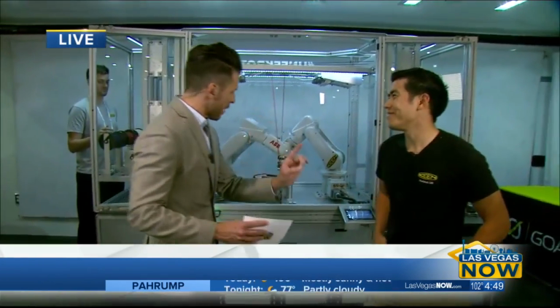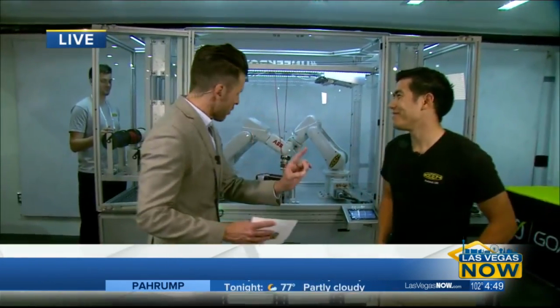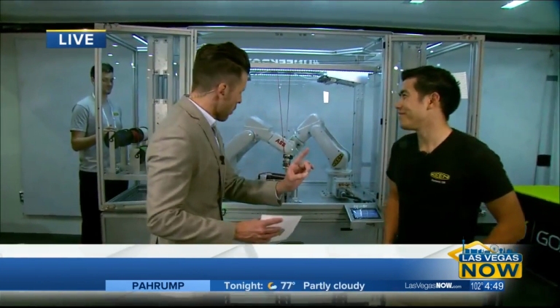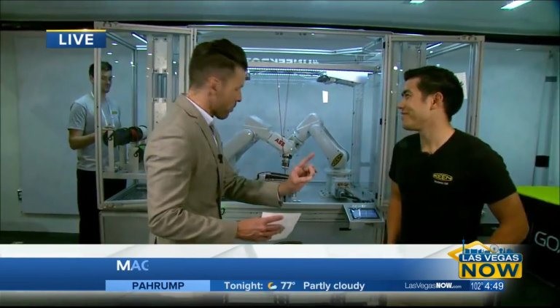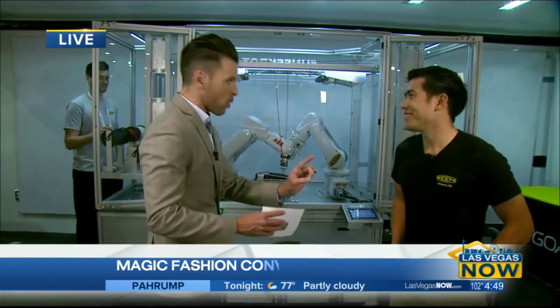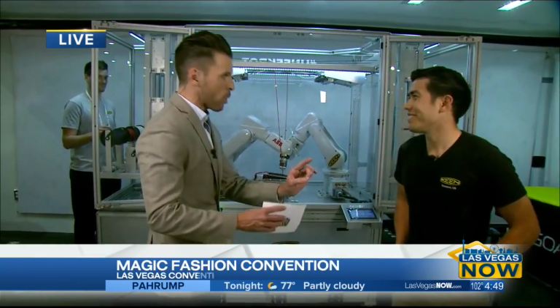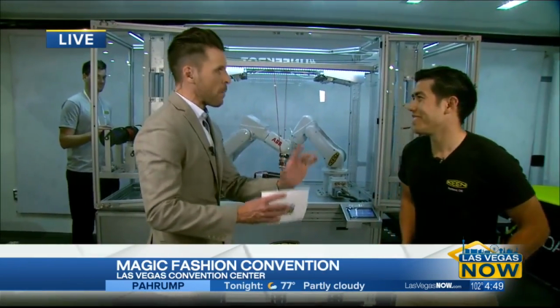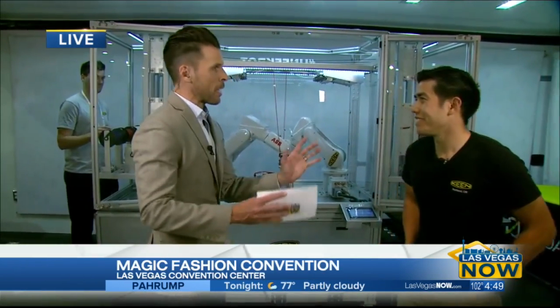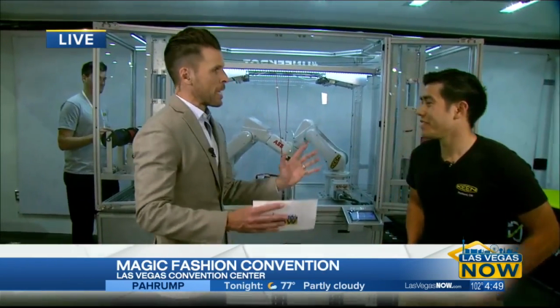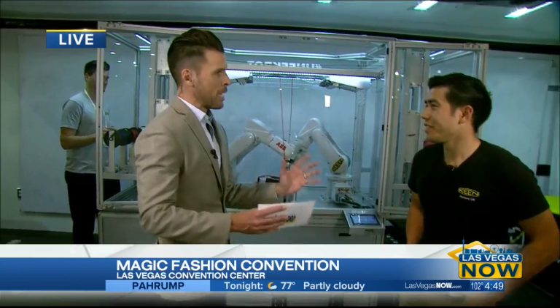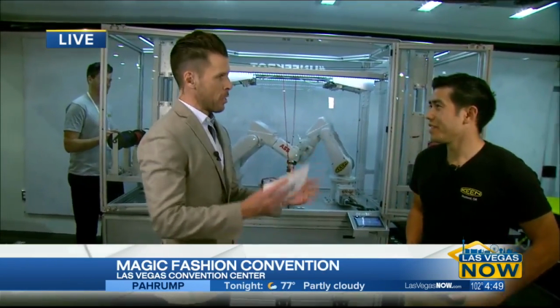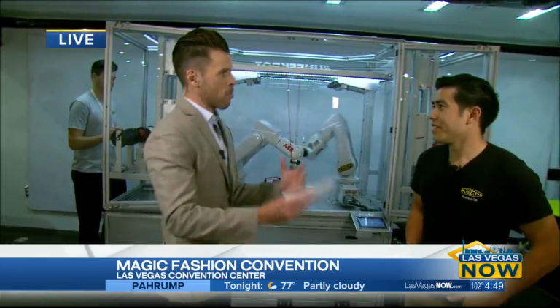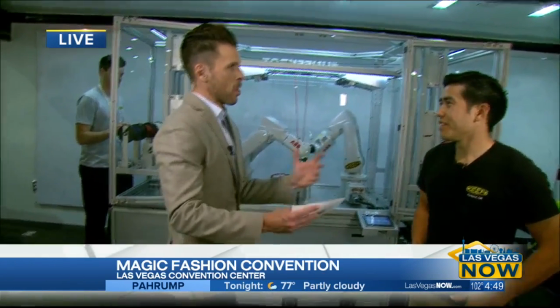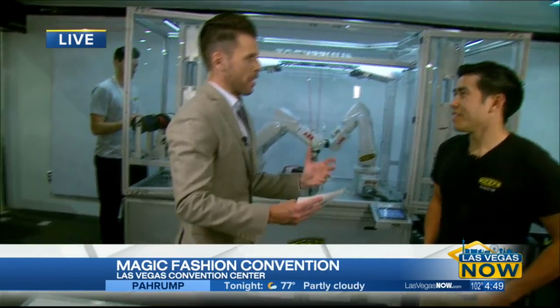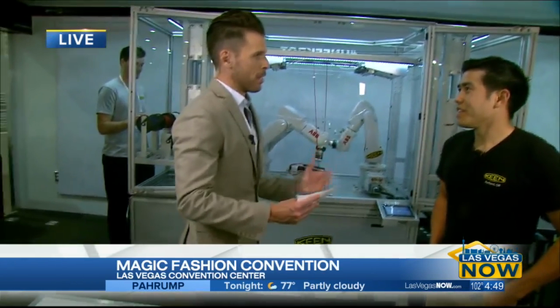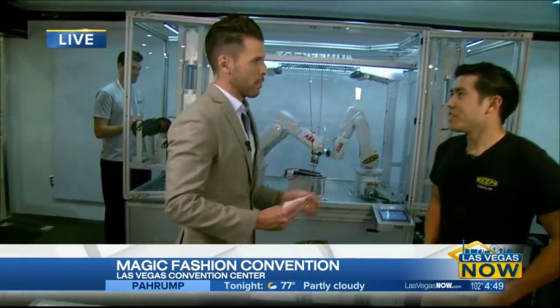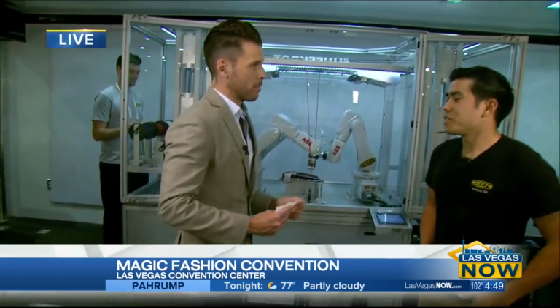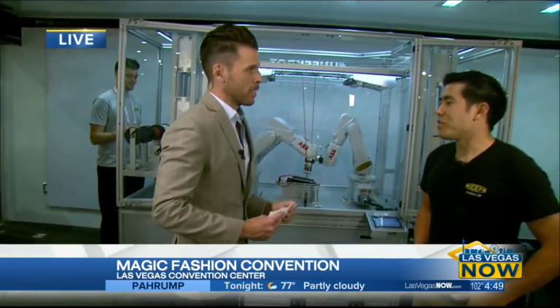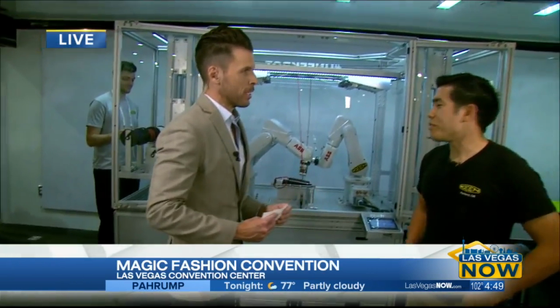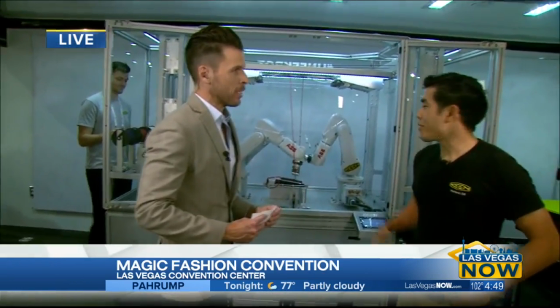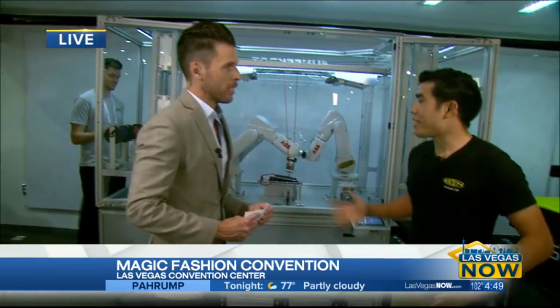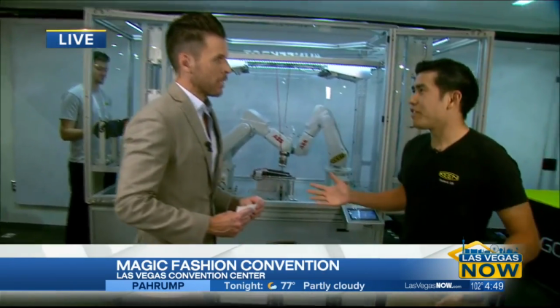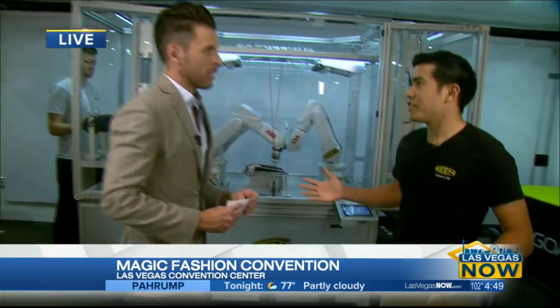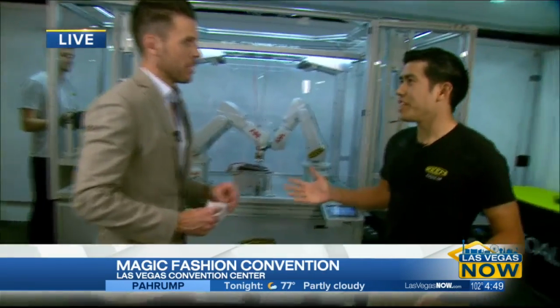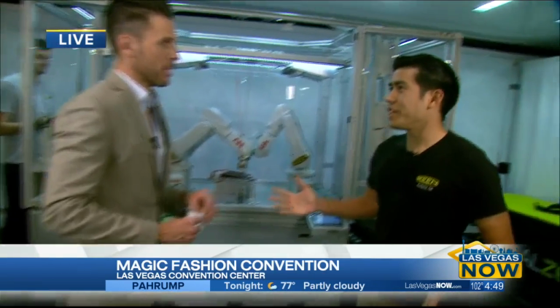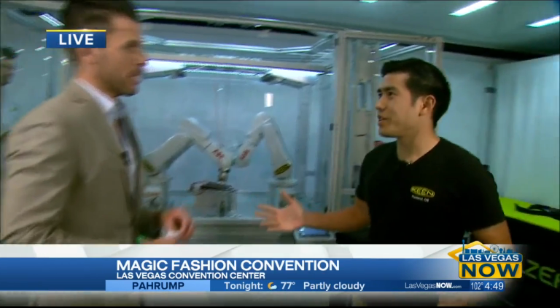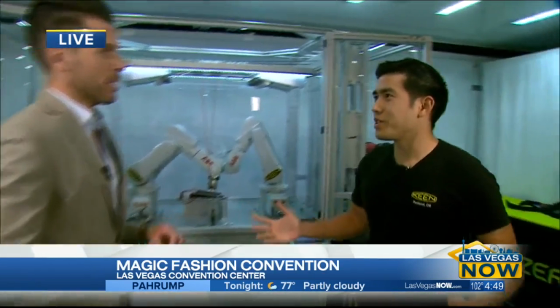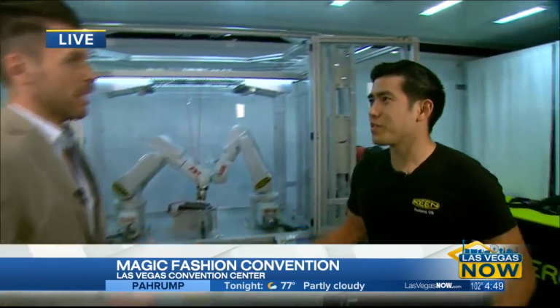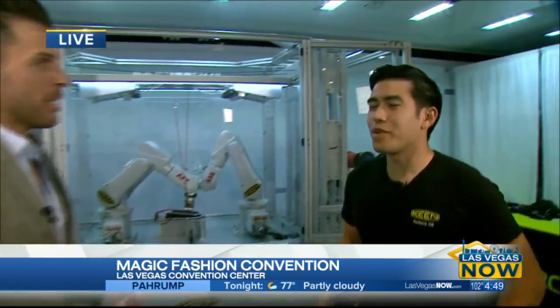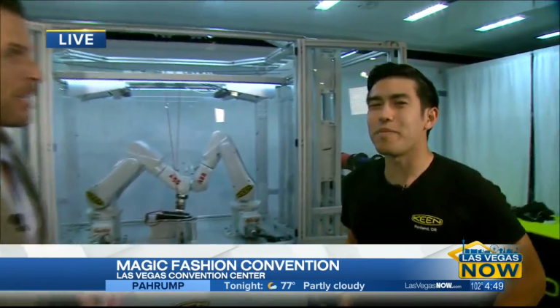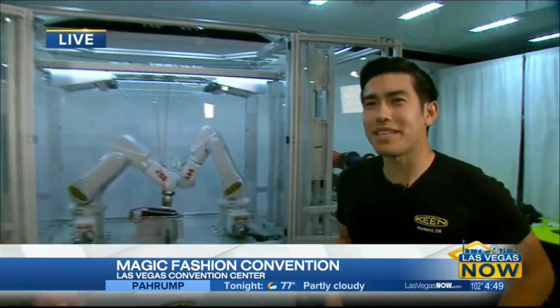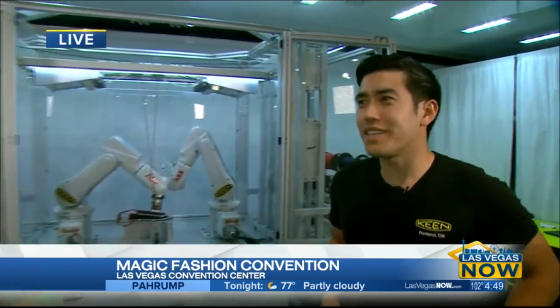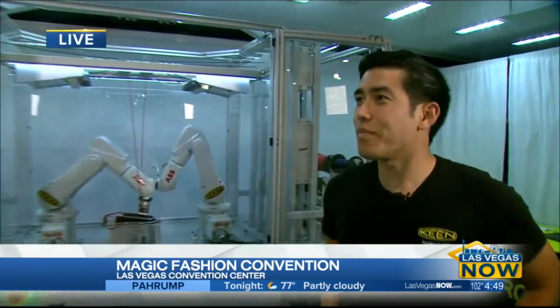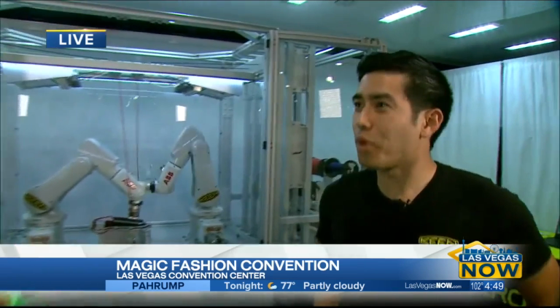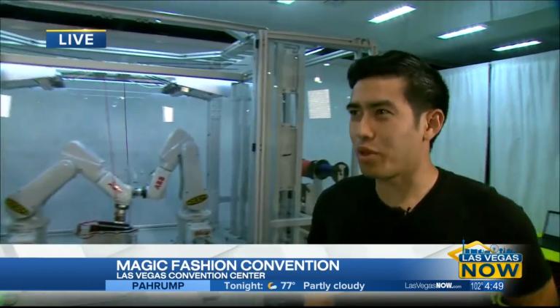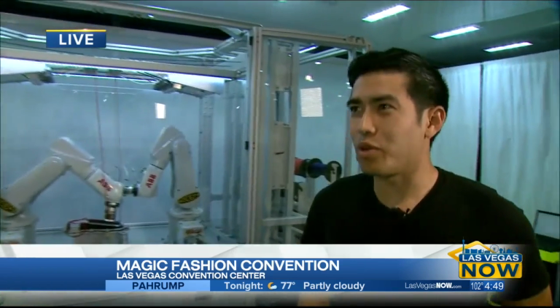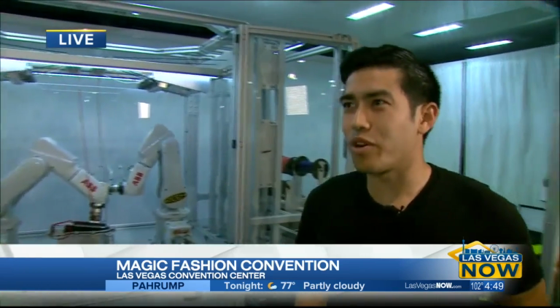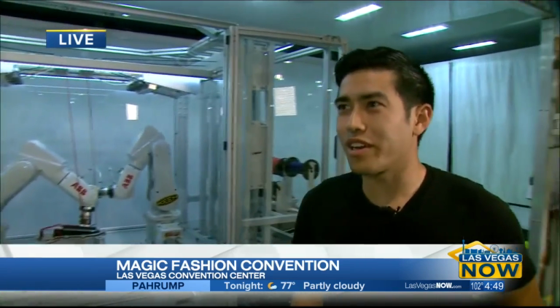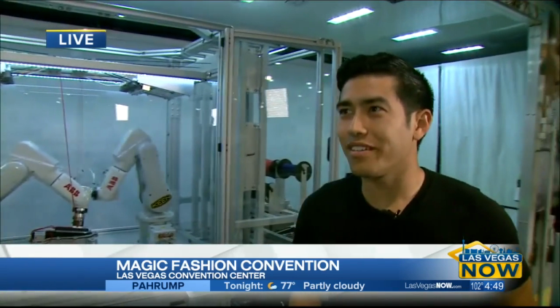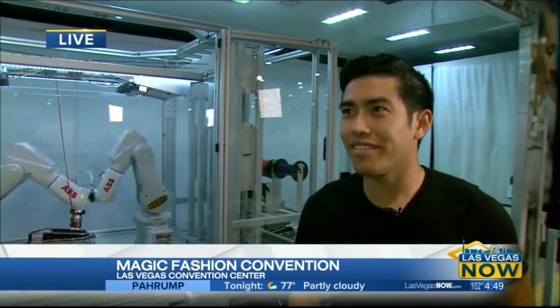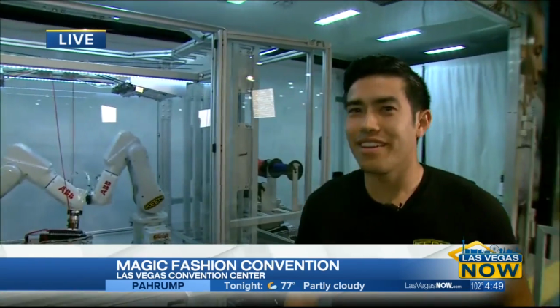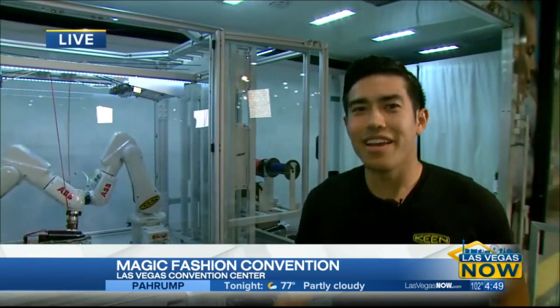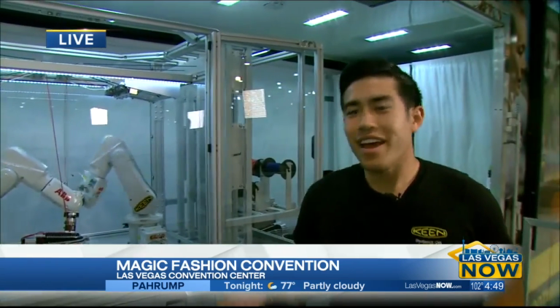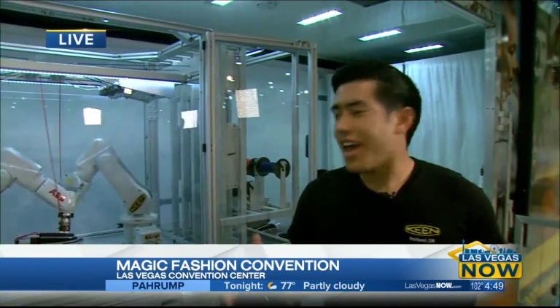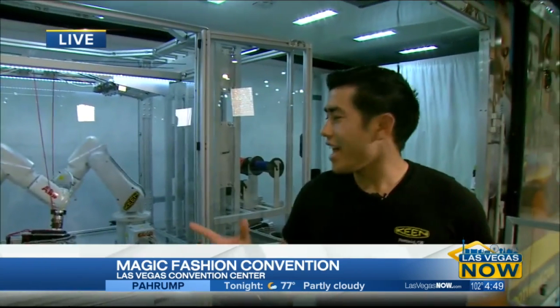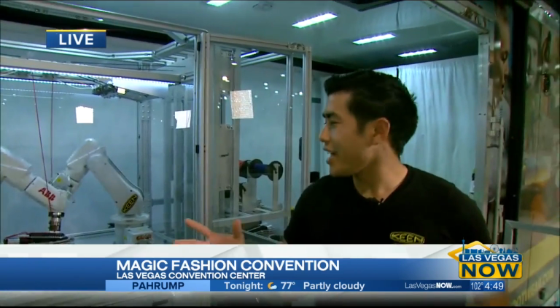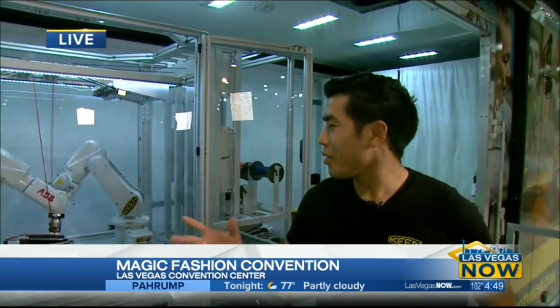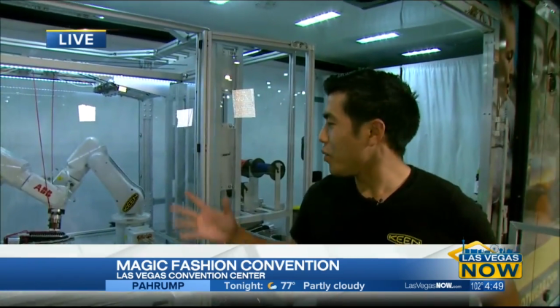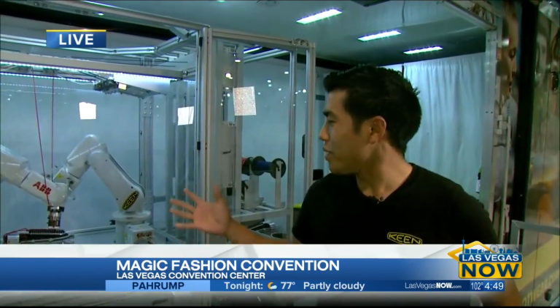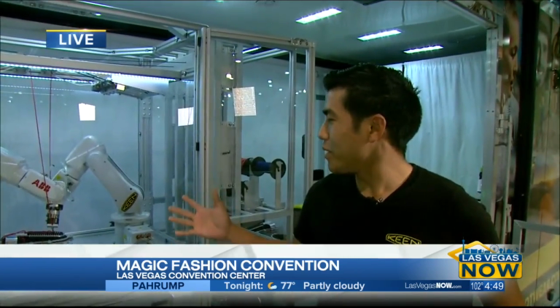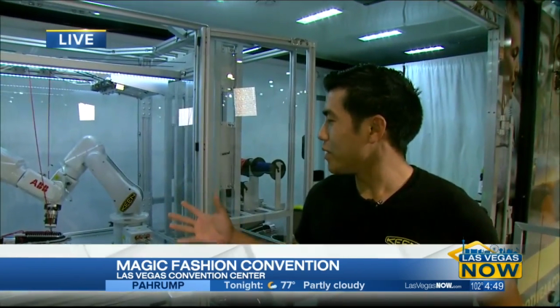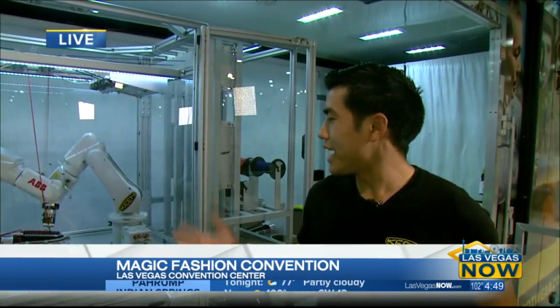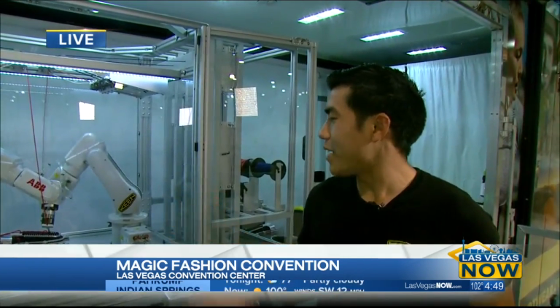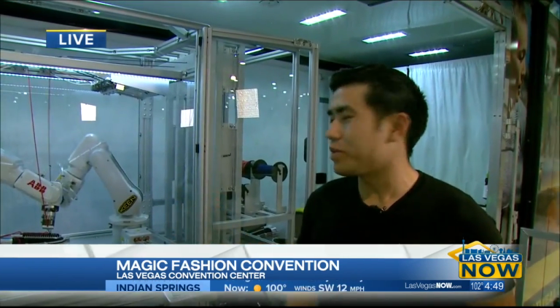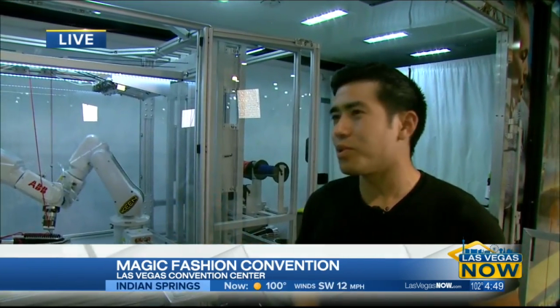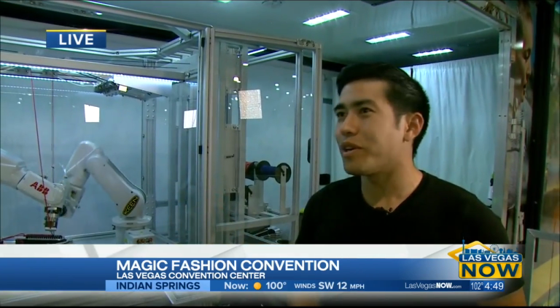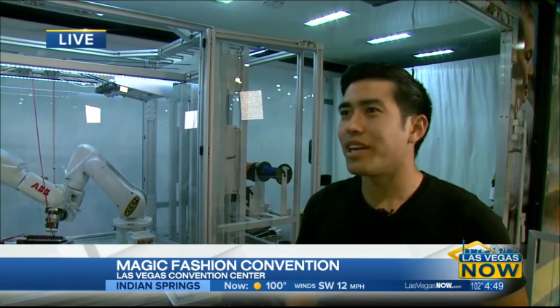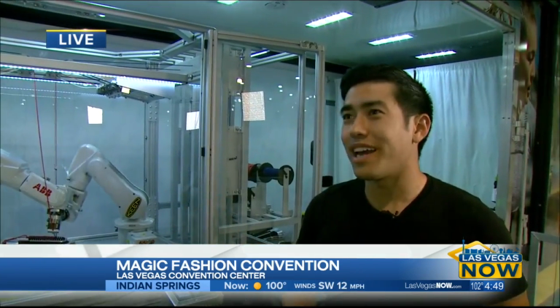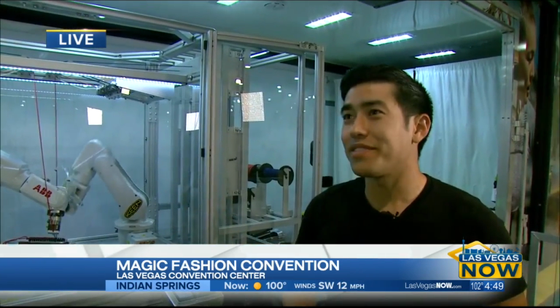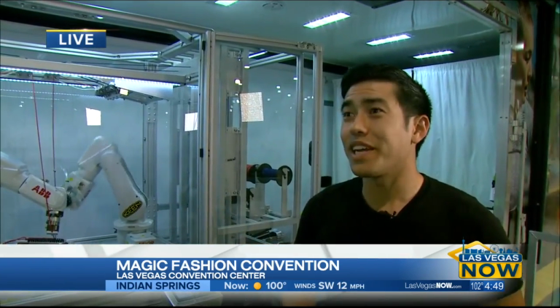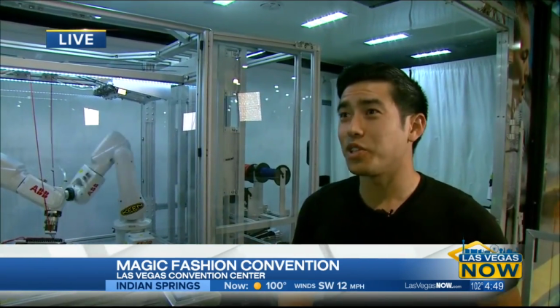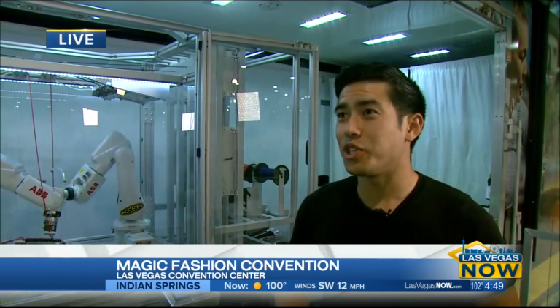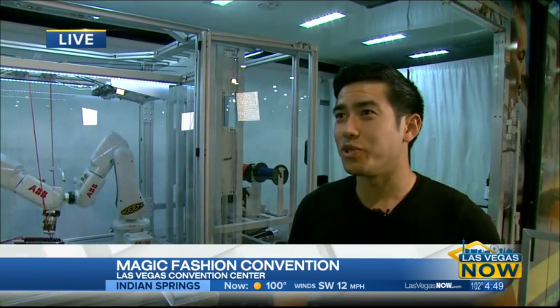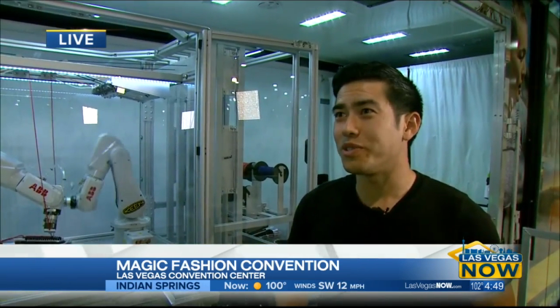Tell everyone real quick about Keen and your brand. We've been around 15 years, we're based out of Portland, Oregon, and we build outdoor and lifestyle shoes.